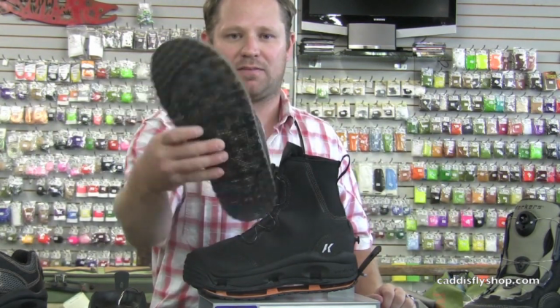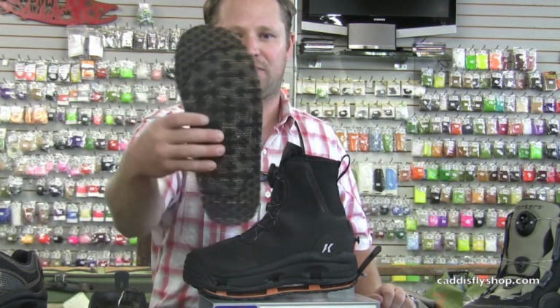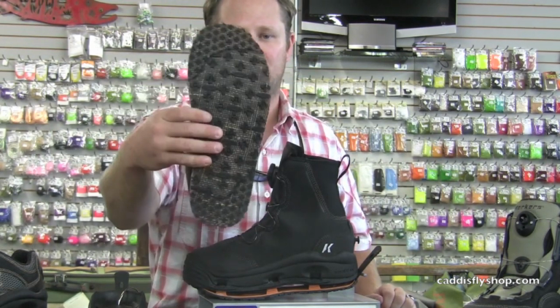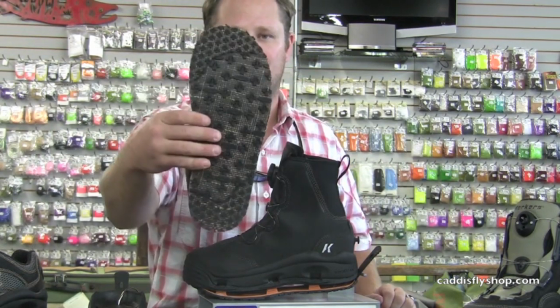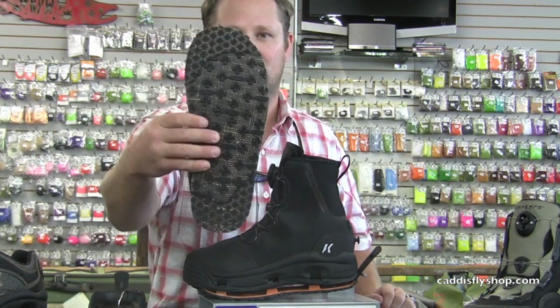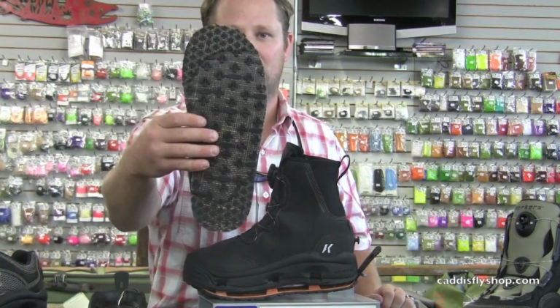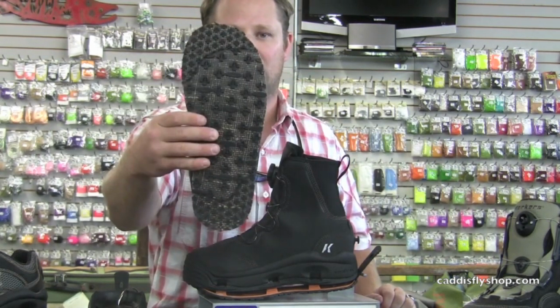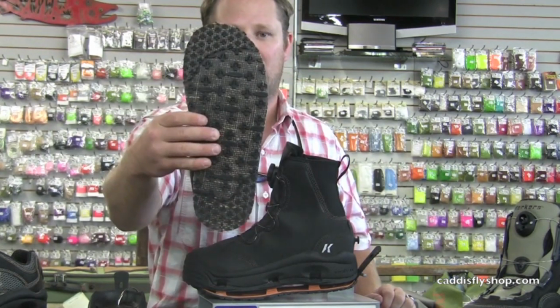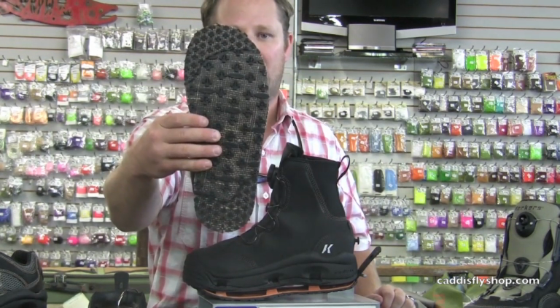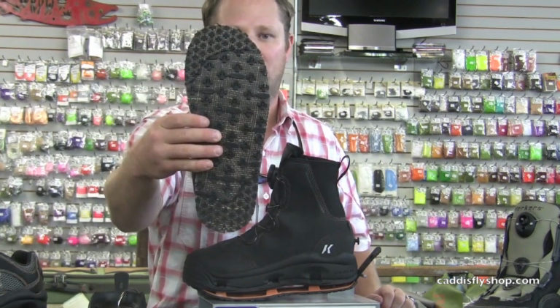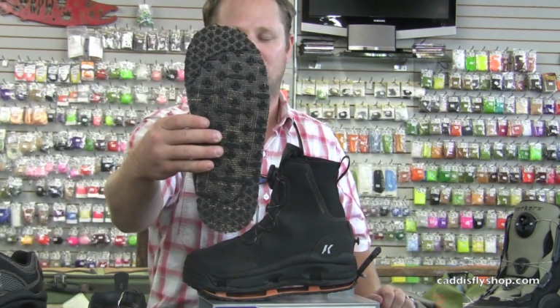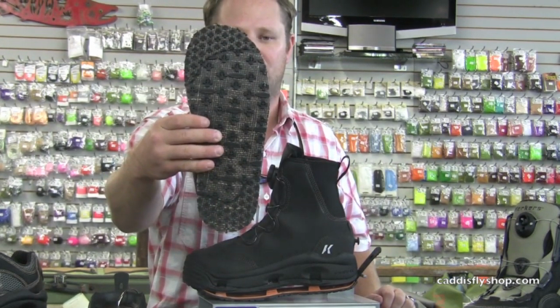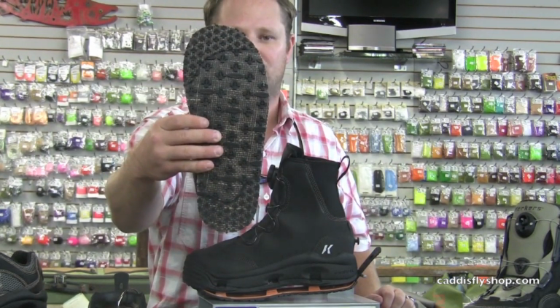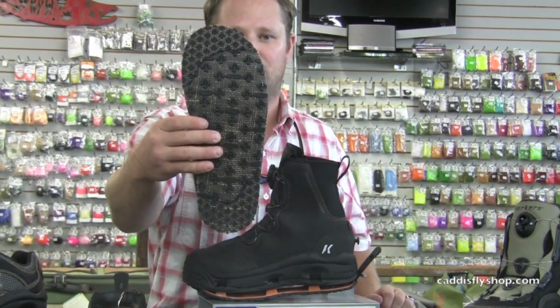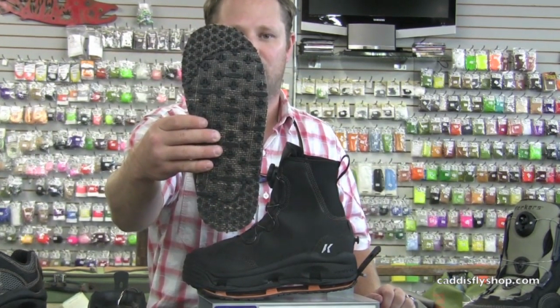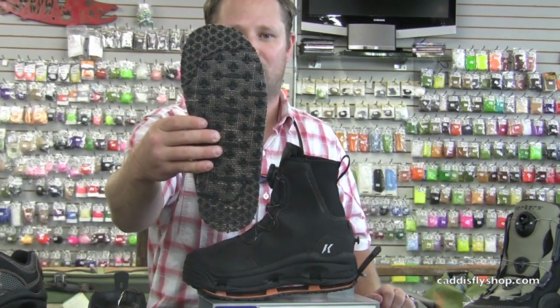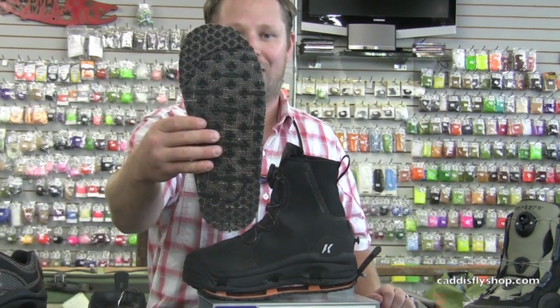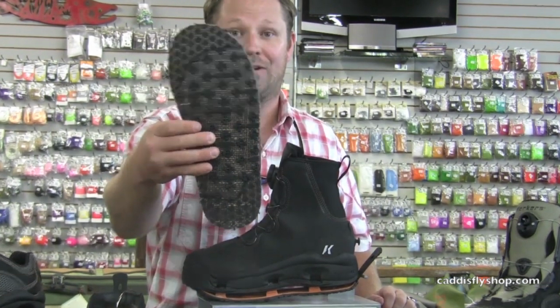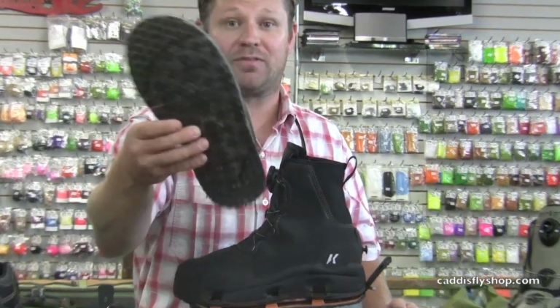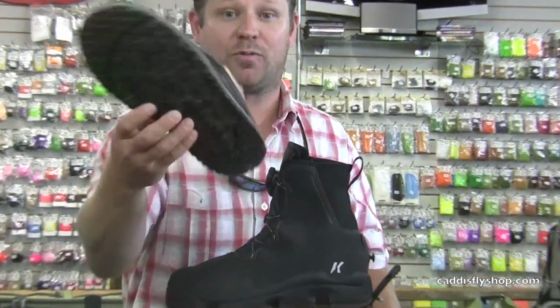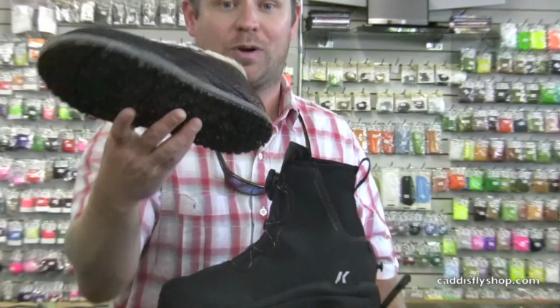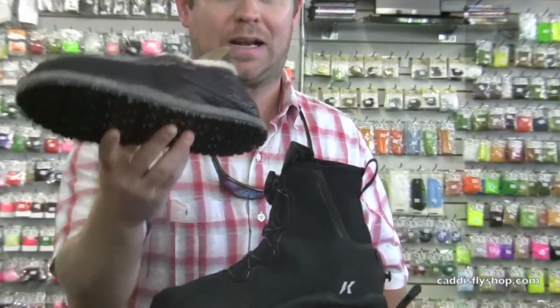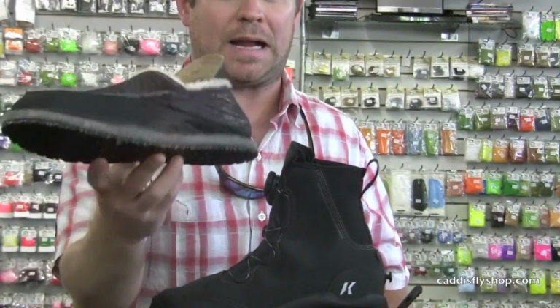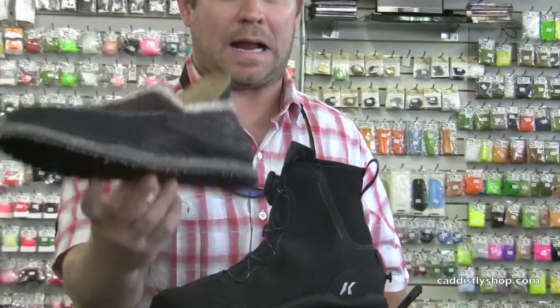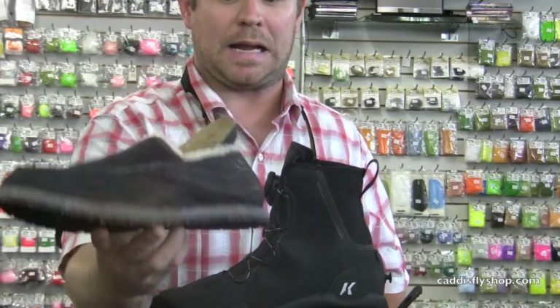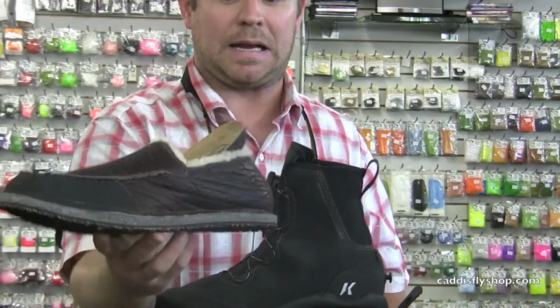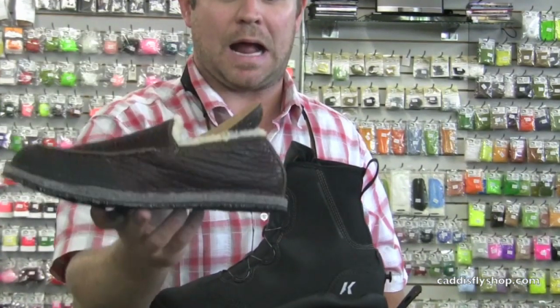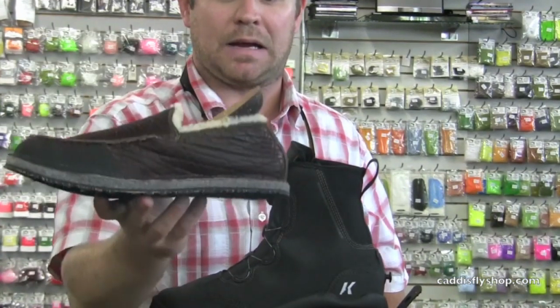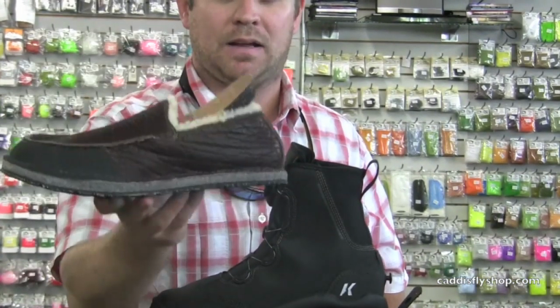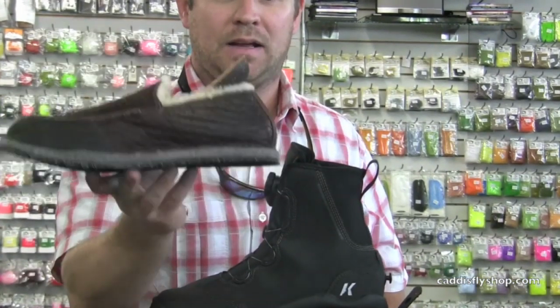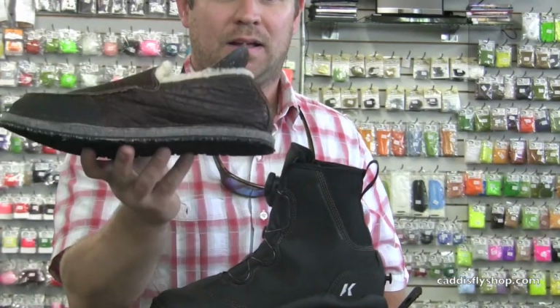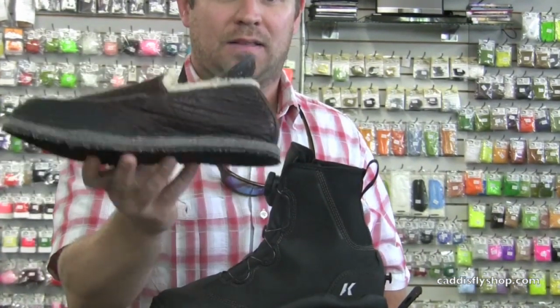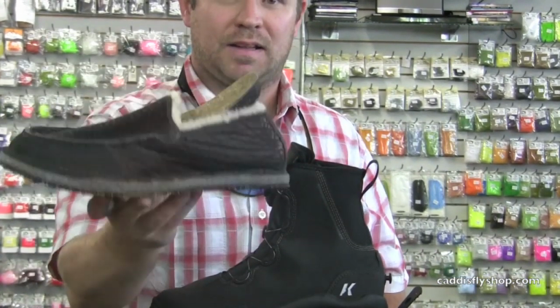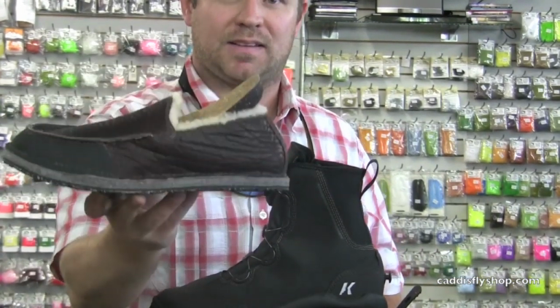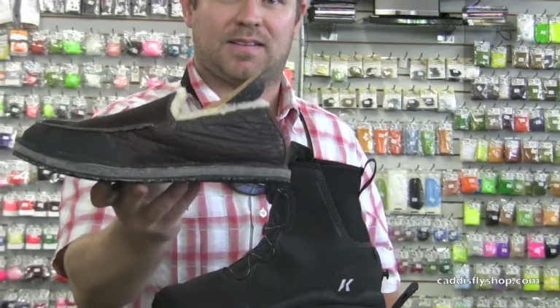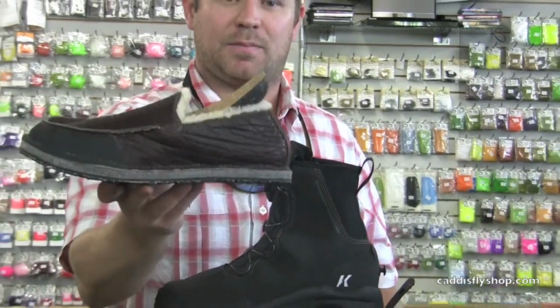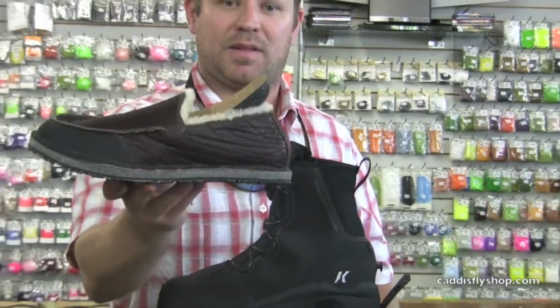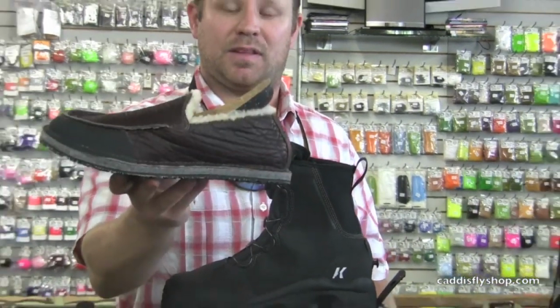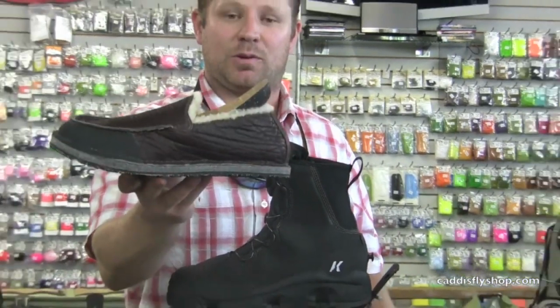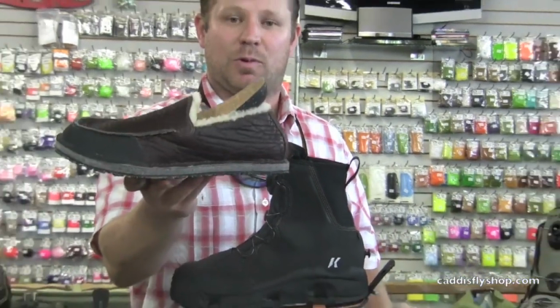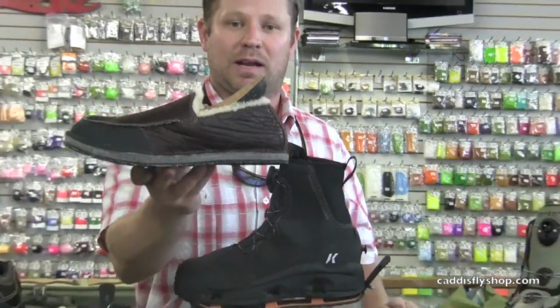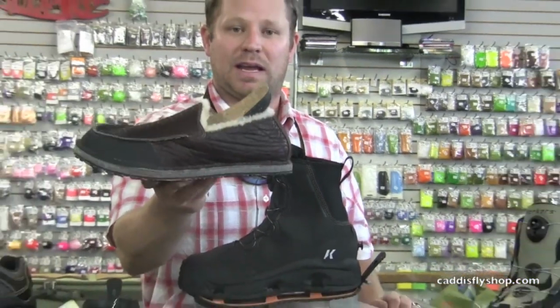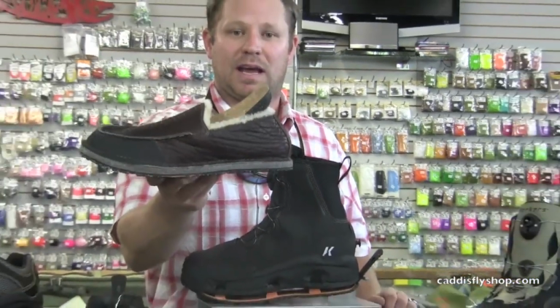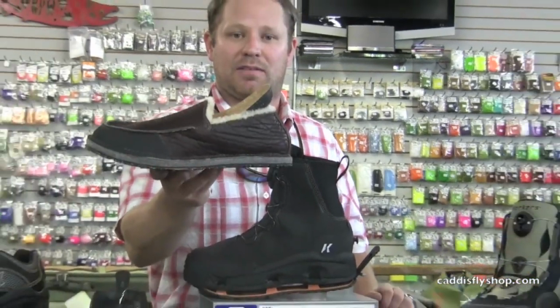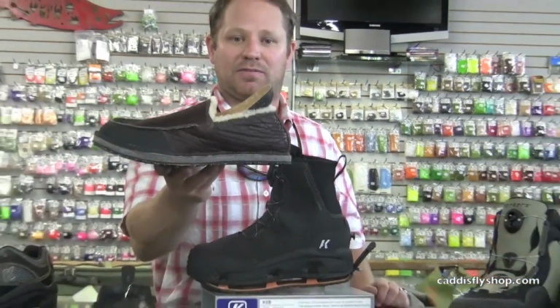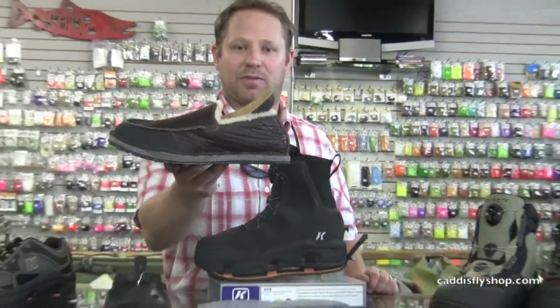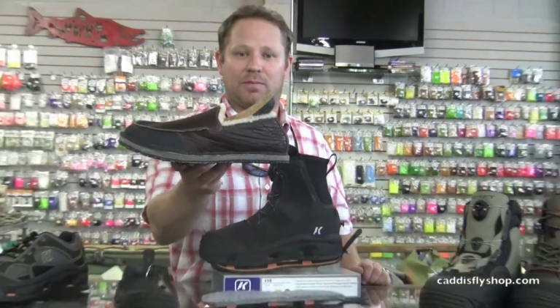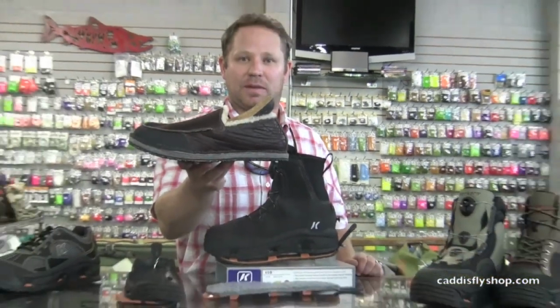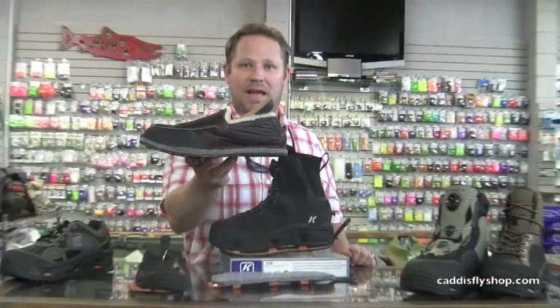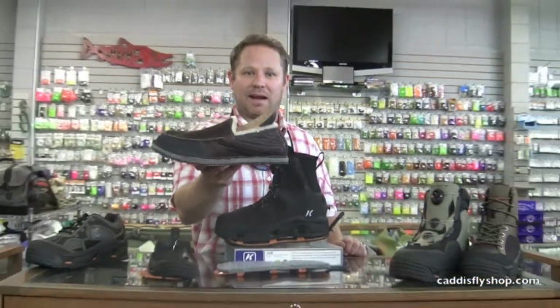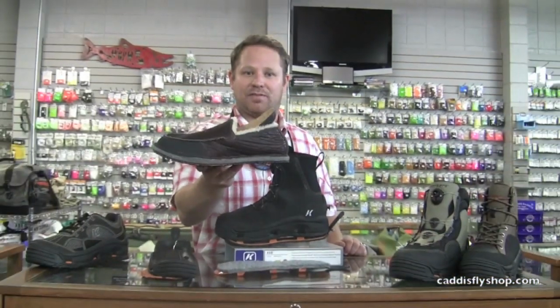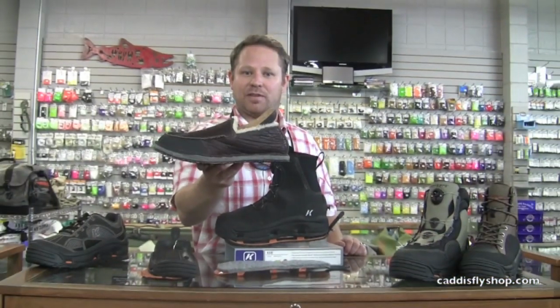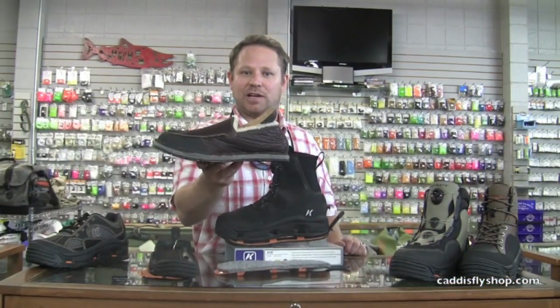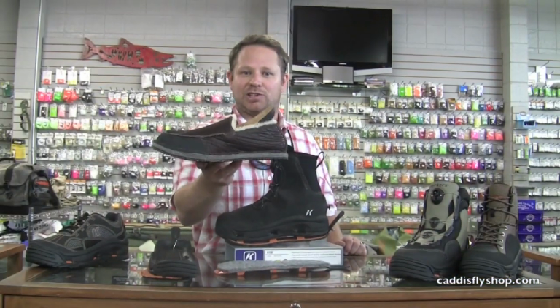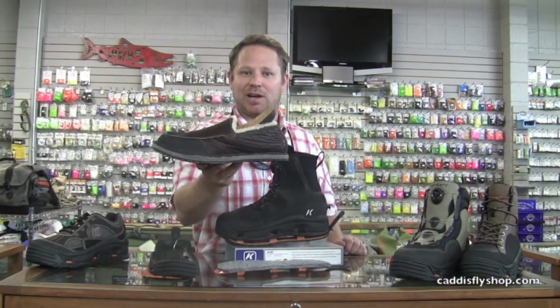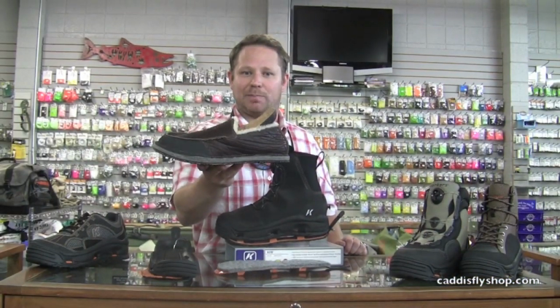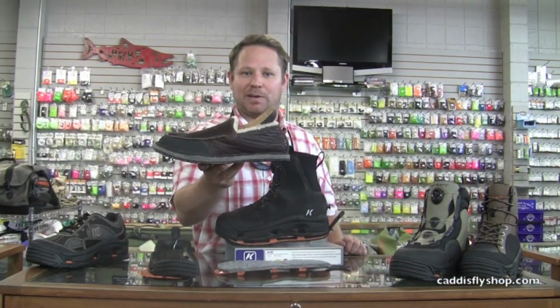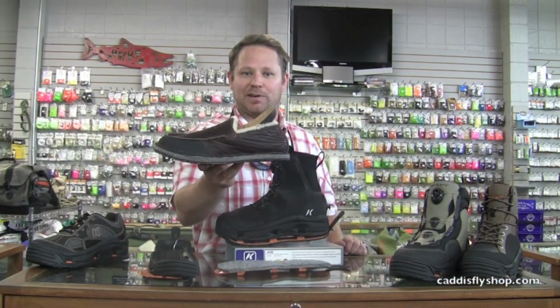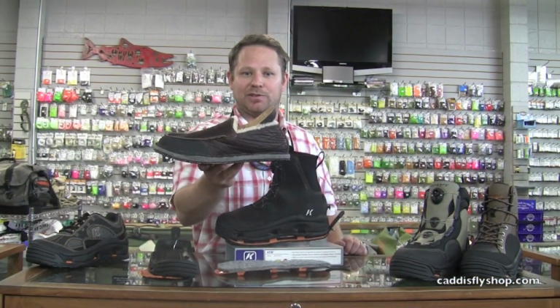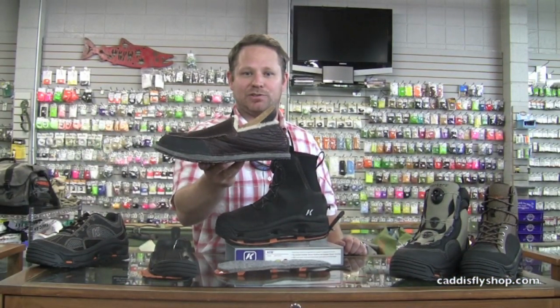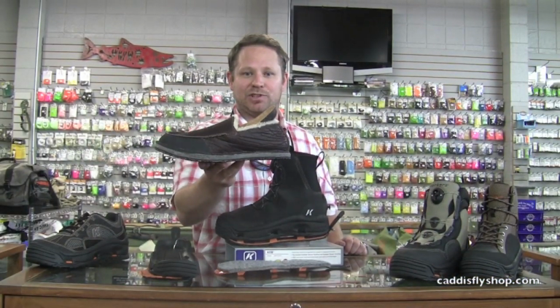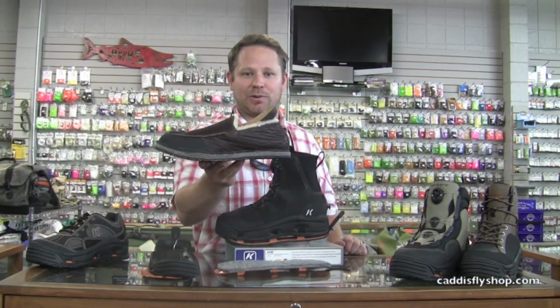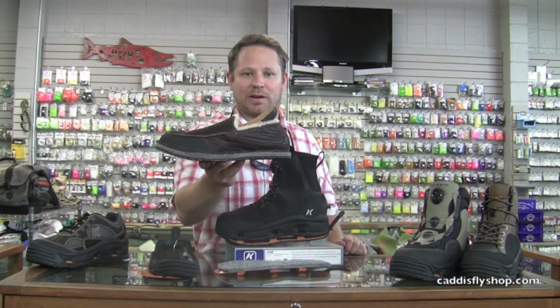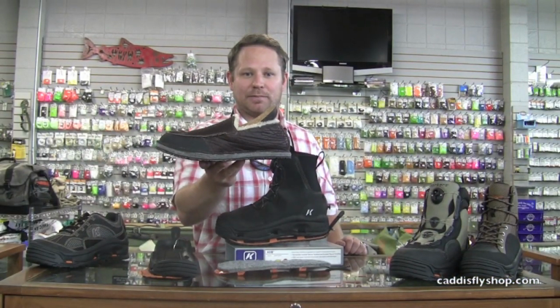The Bison Moc has a felt midsole that pays homage to our wading boot history, and features a Klingon outsole. For $149.99, this is something you want to get from the Caddisfly Shop here in Eugene, Oregon.